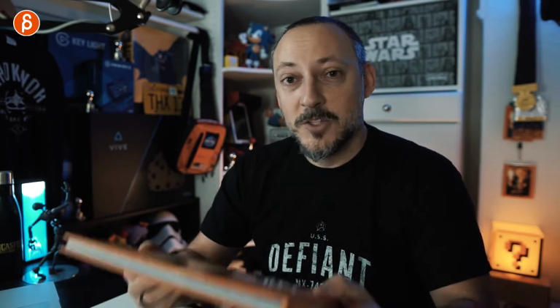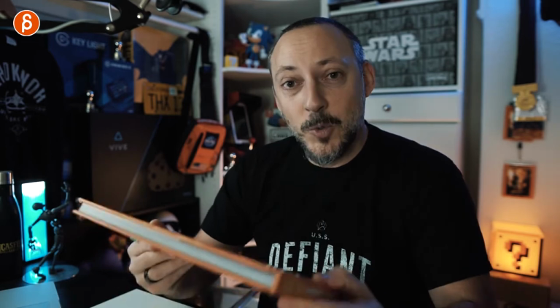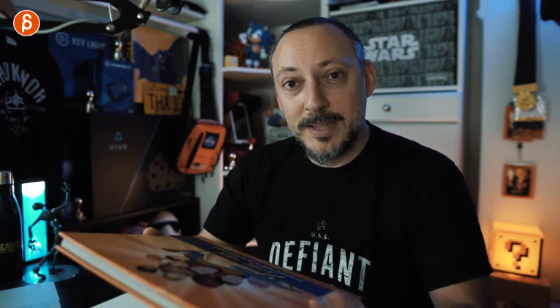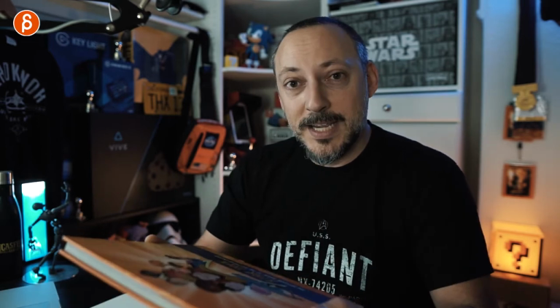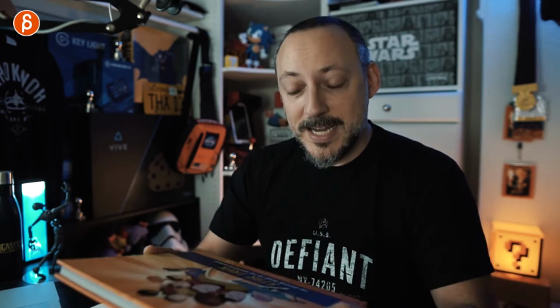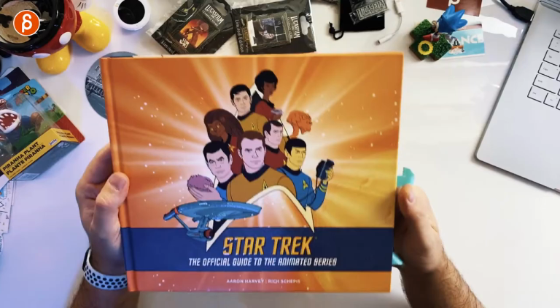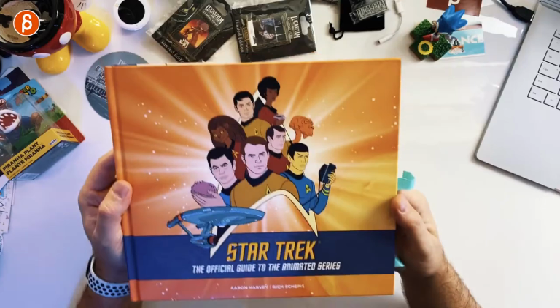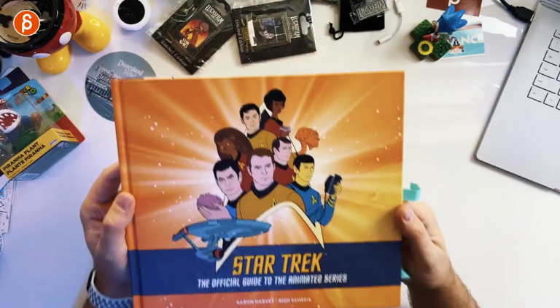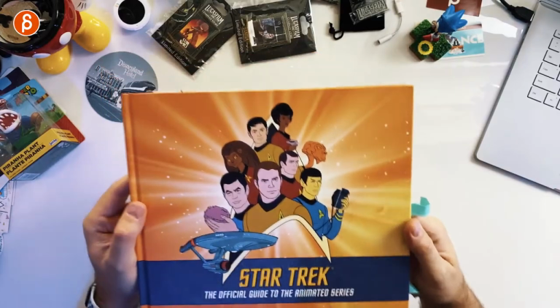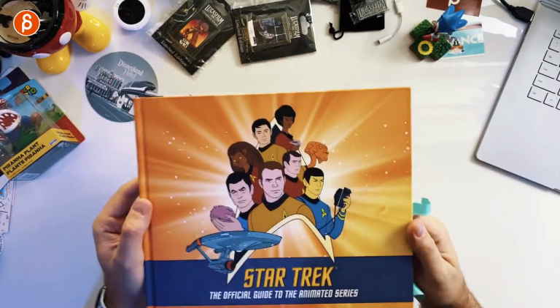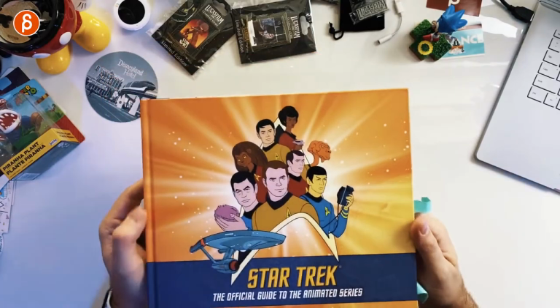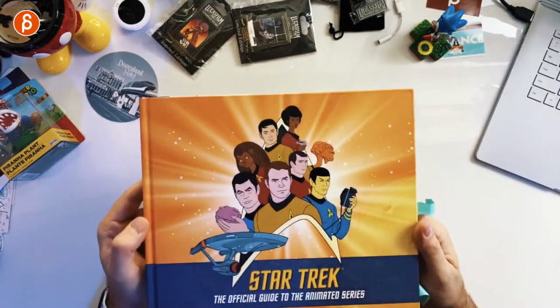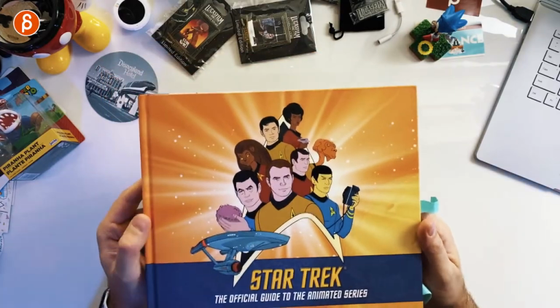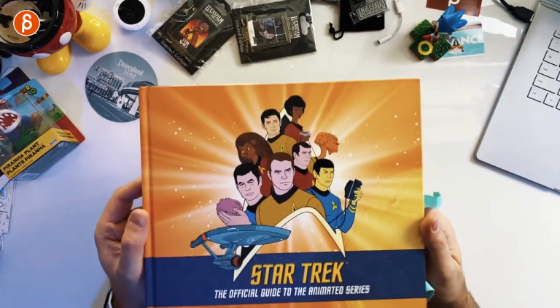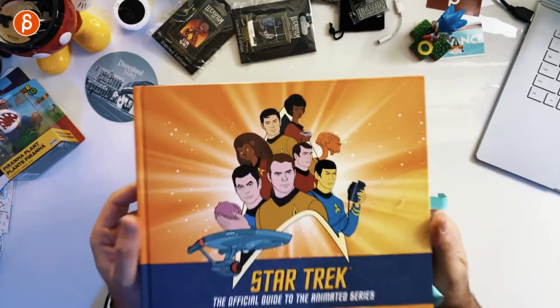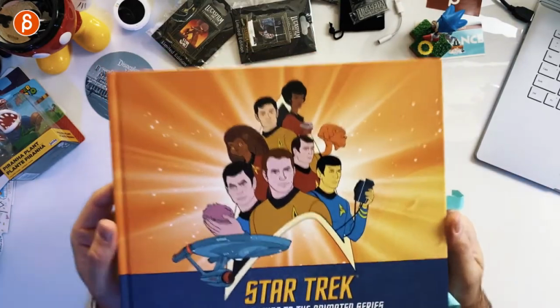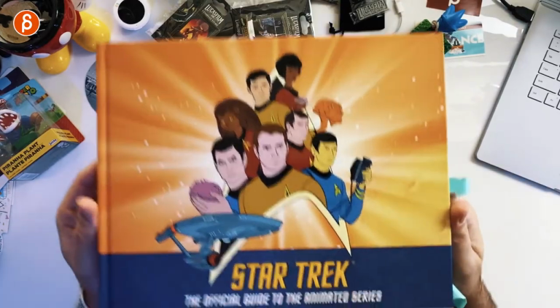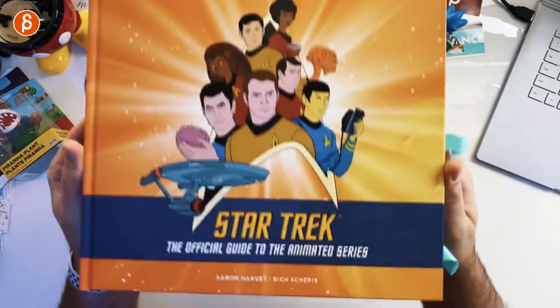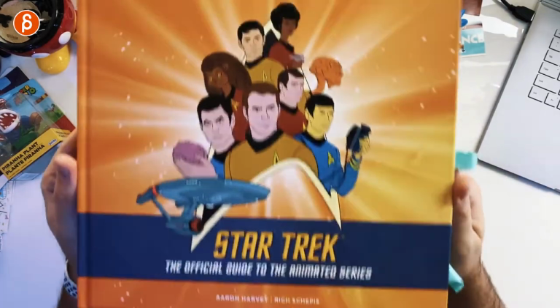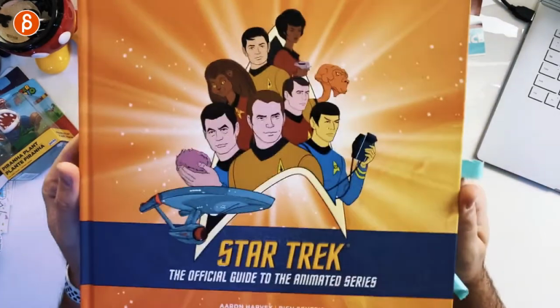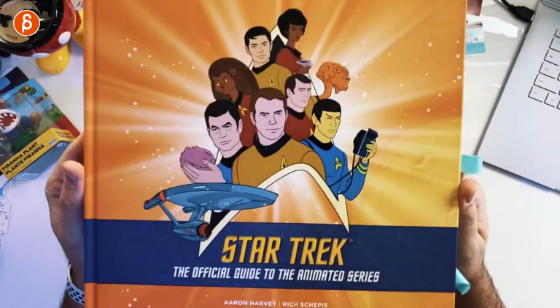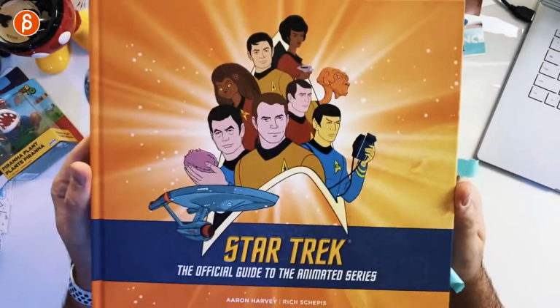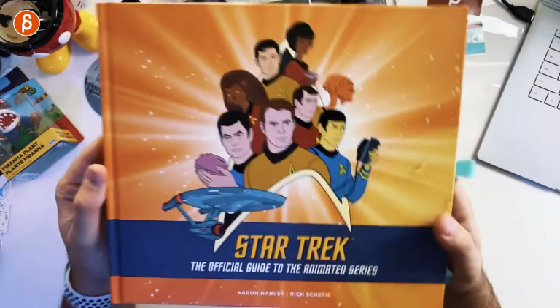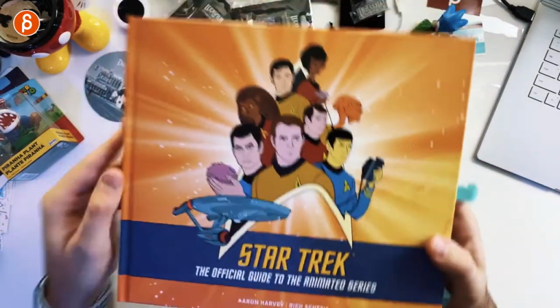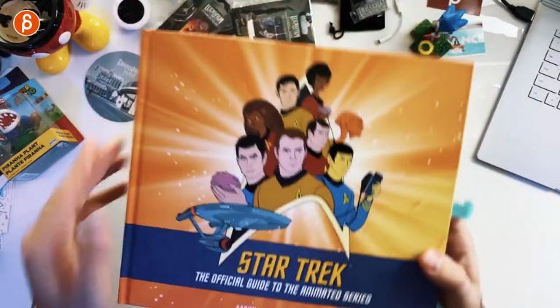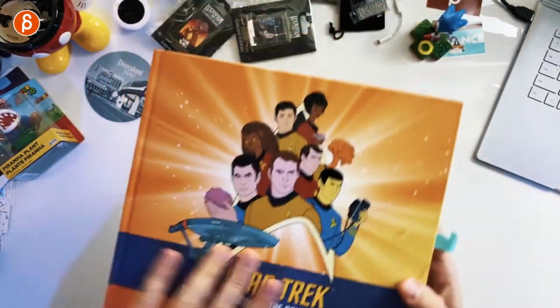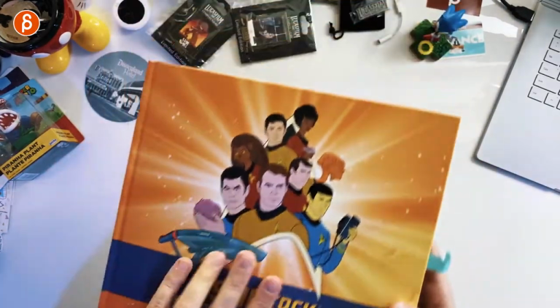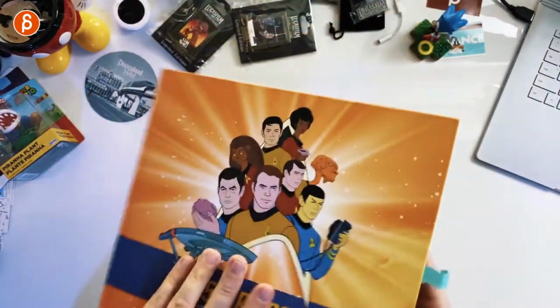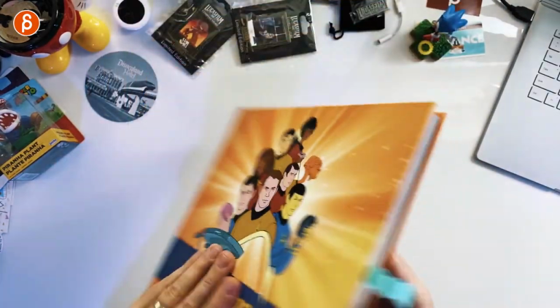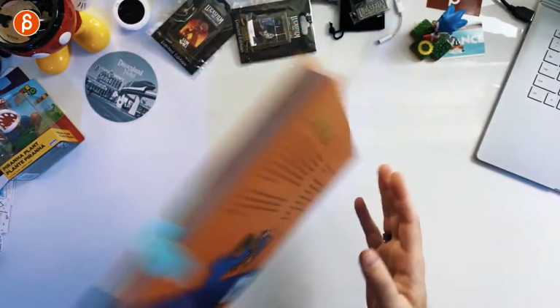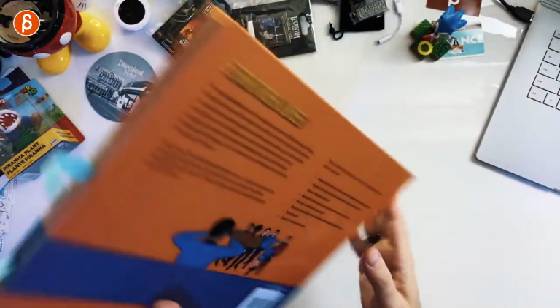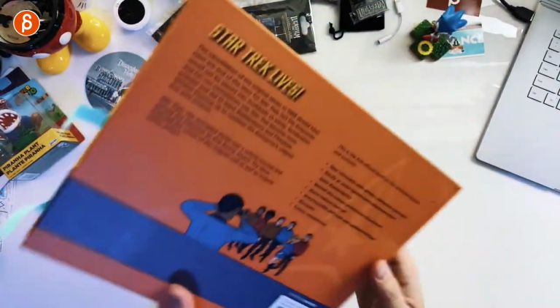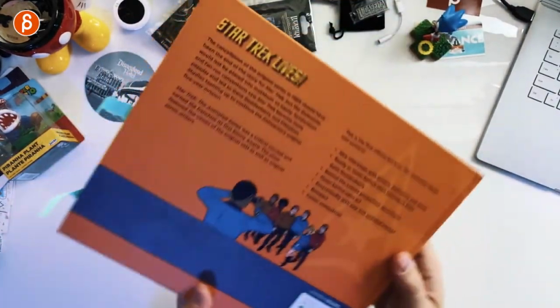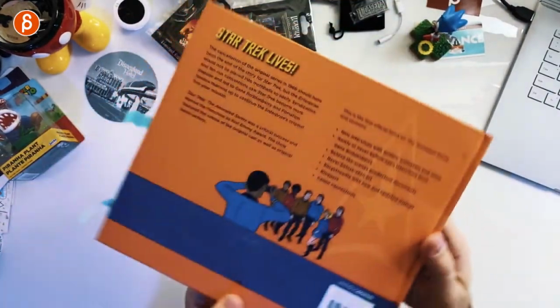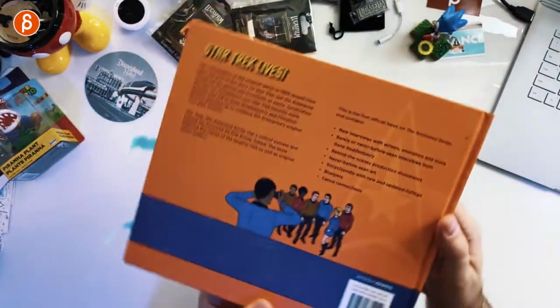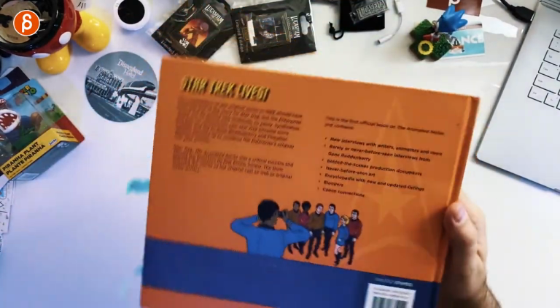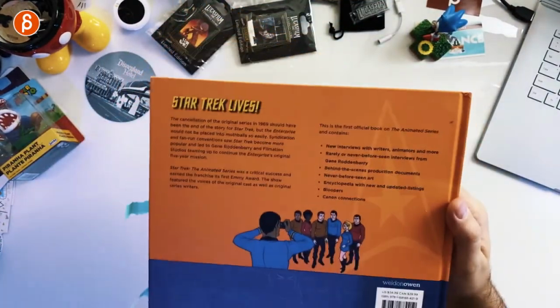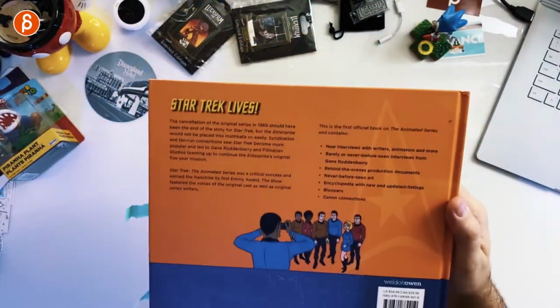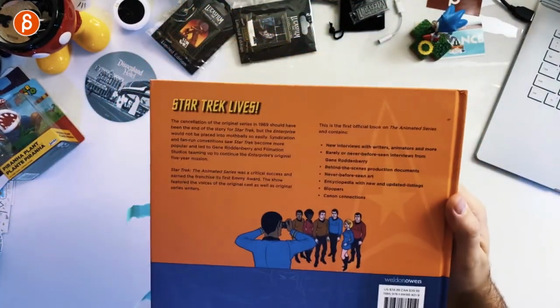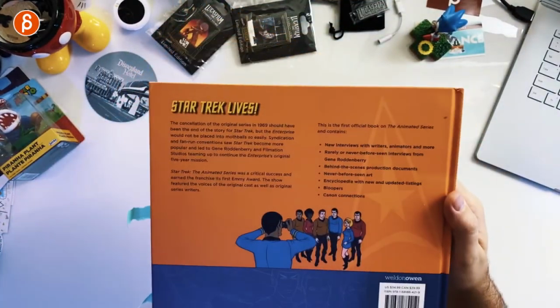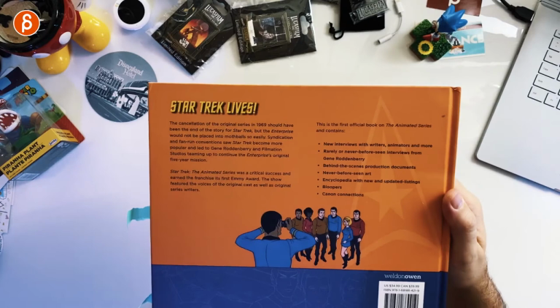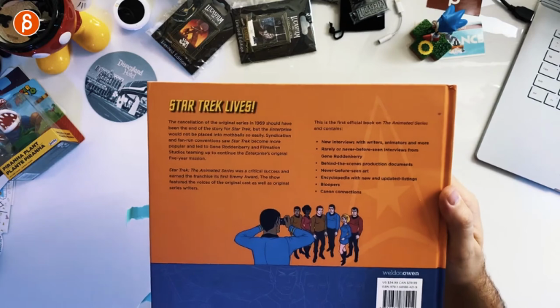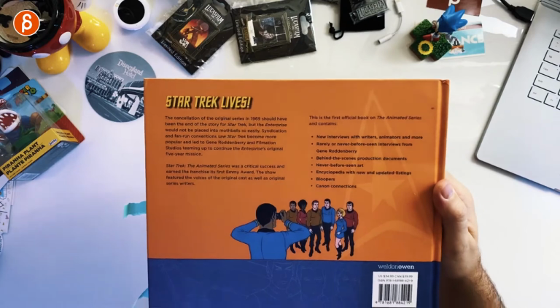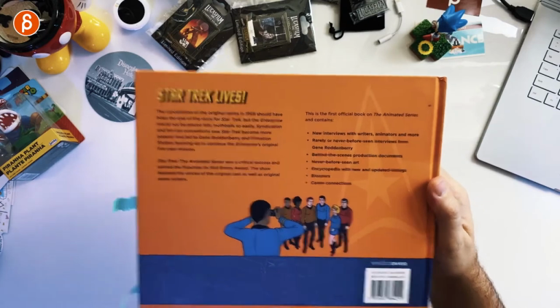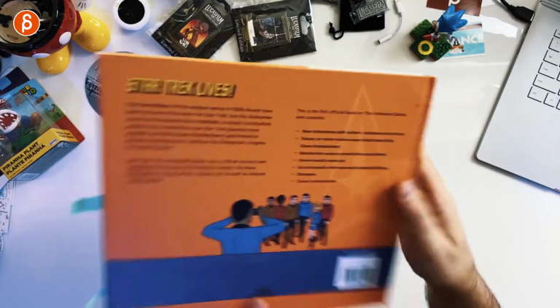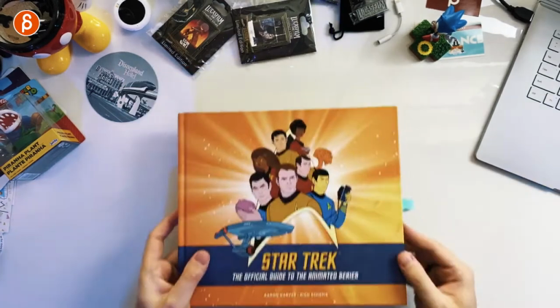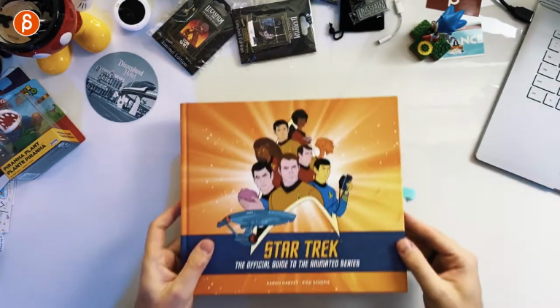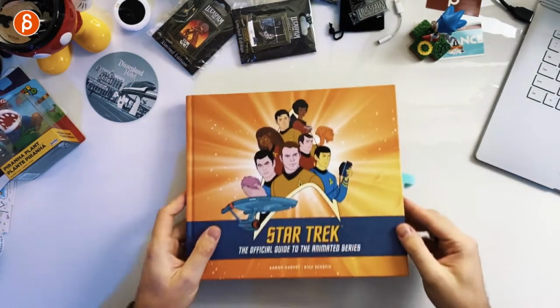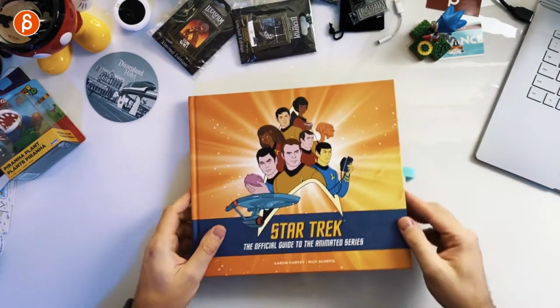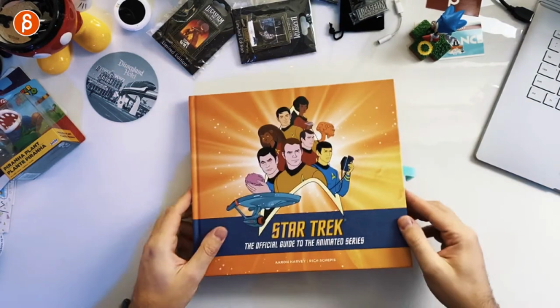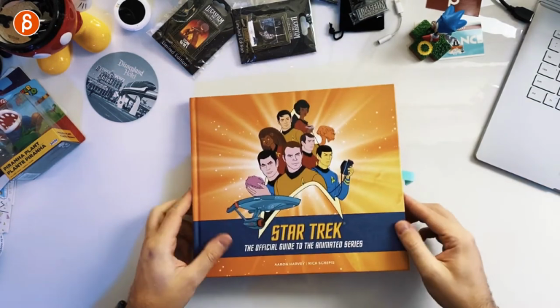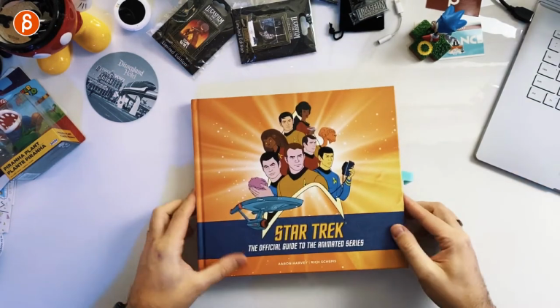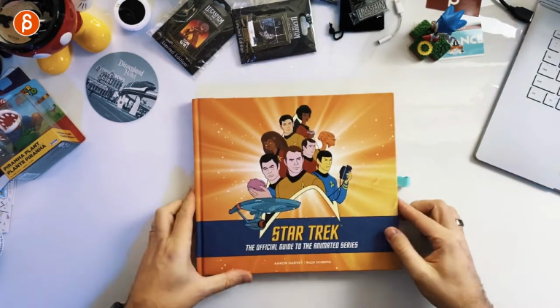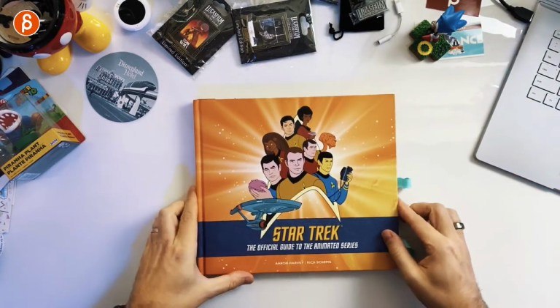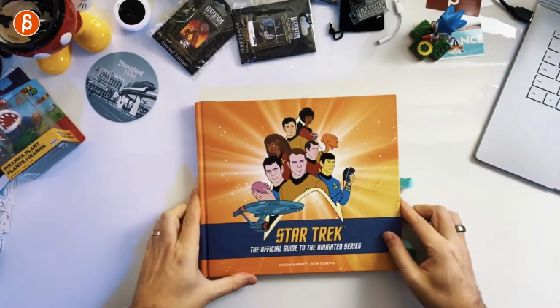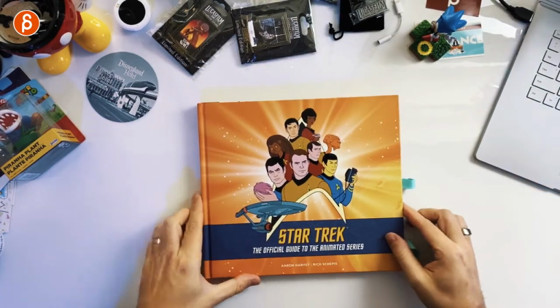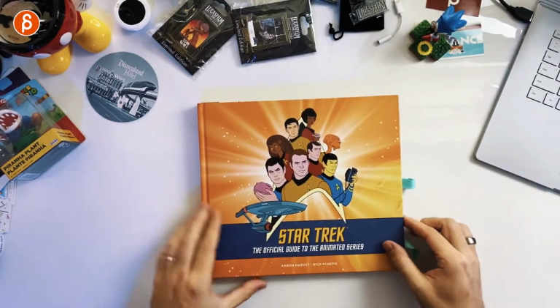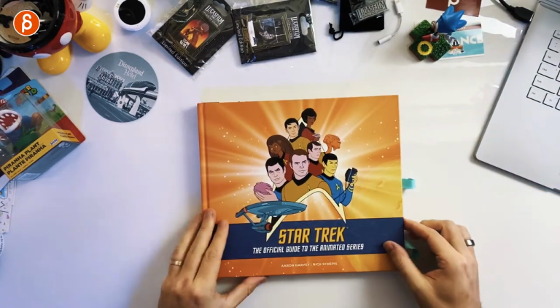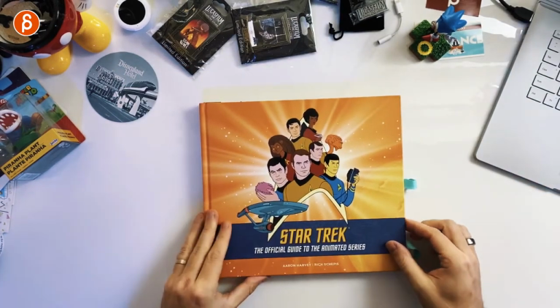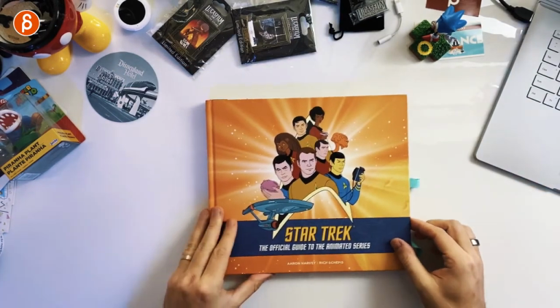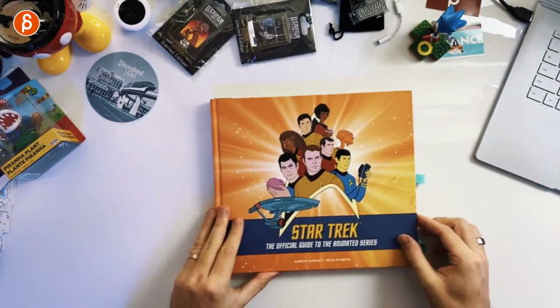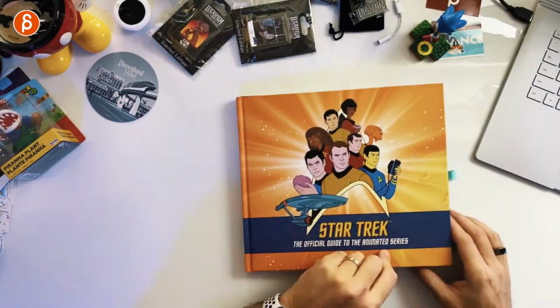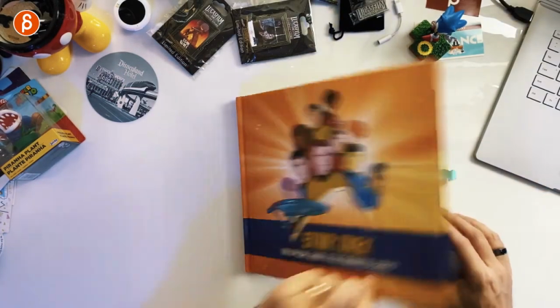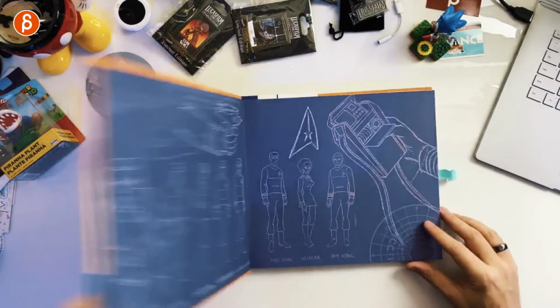So when they announced the official guide to the animated series, I was very, very excited. So let's check this out and see what's in there.